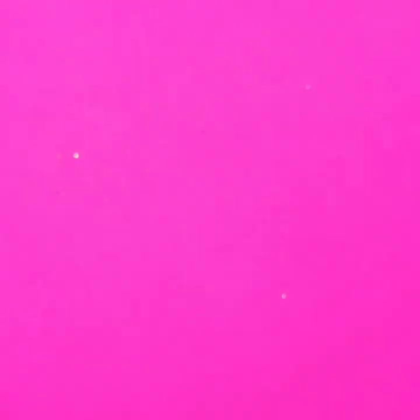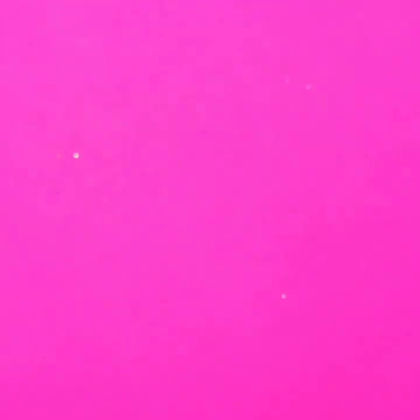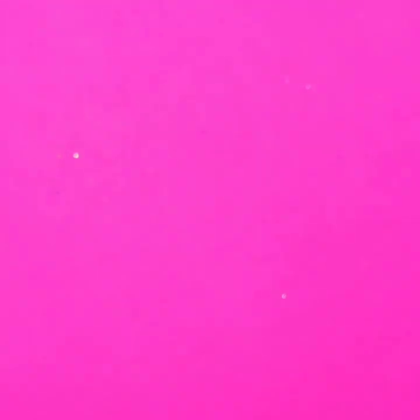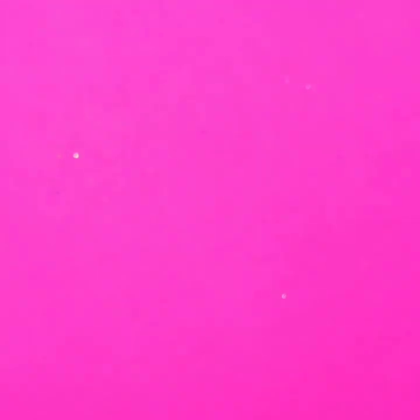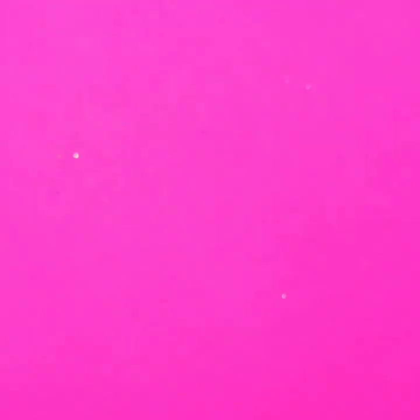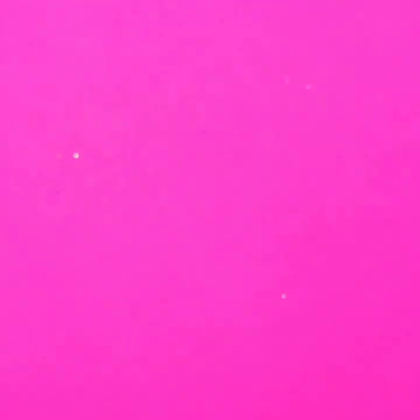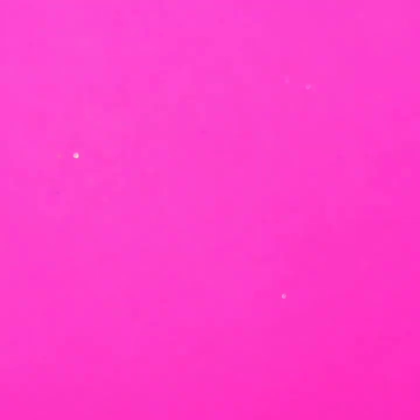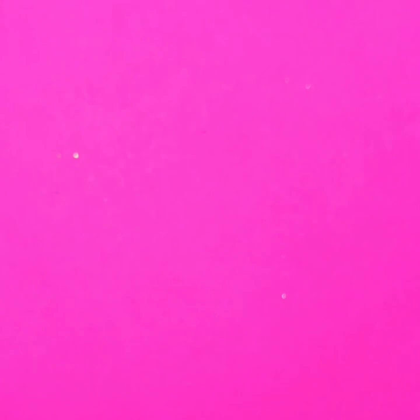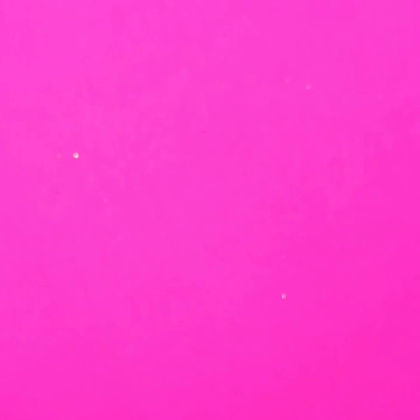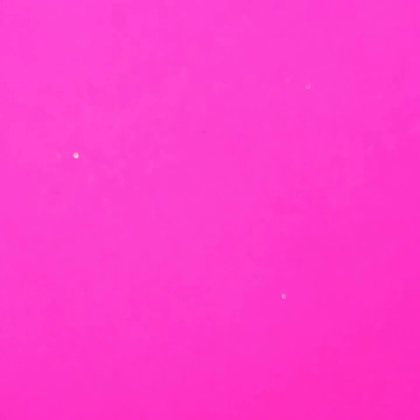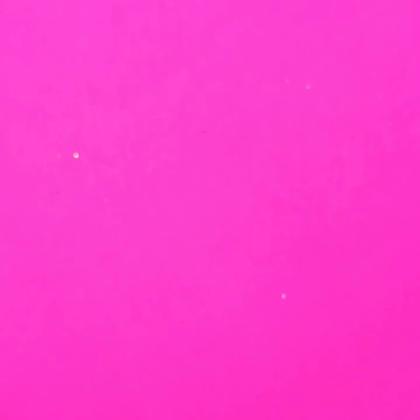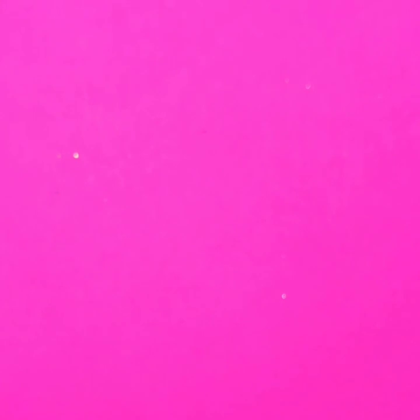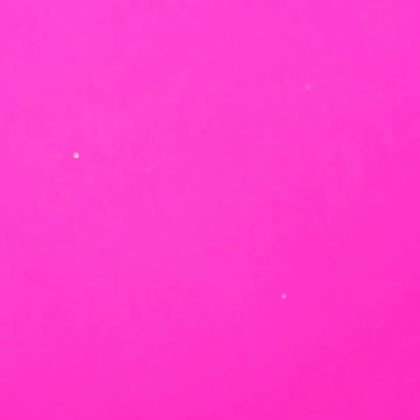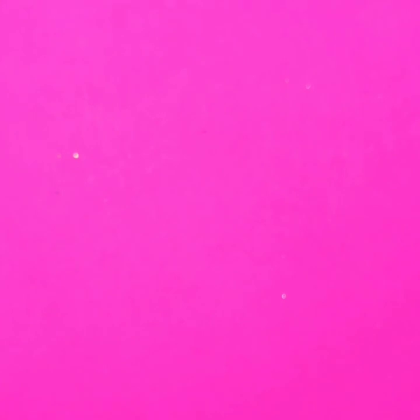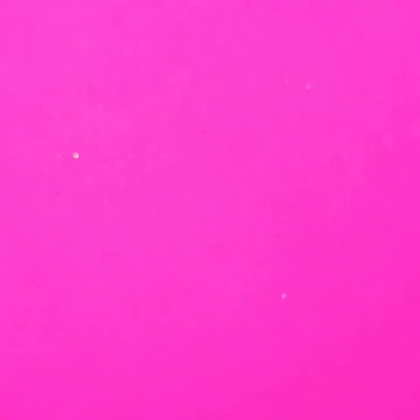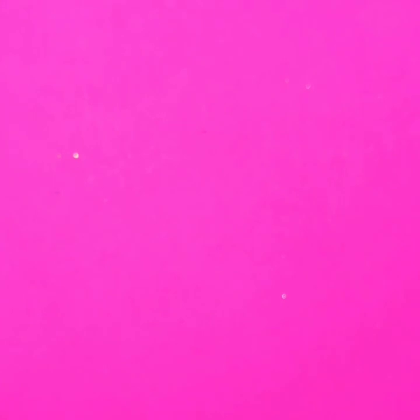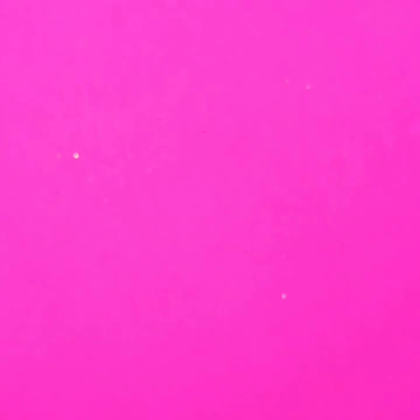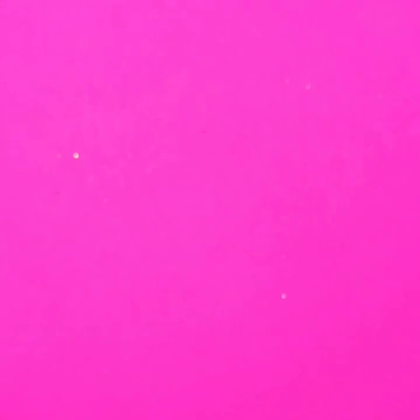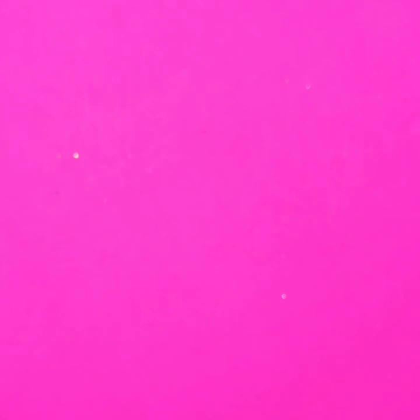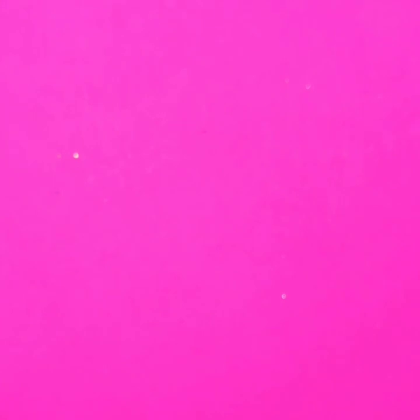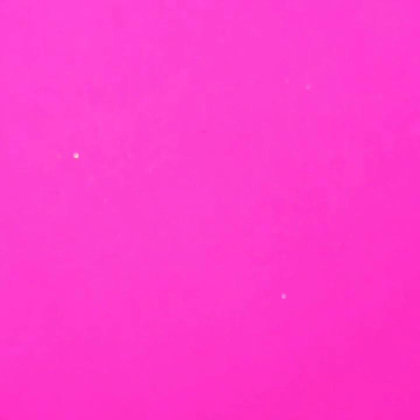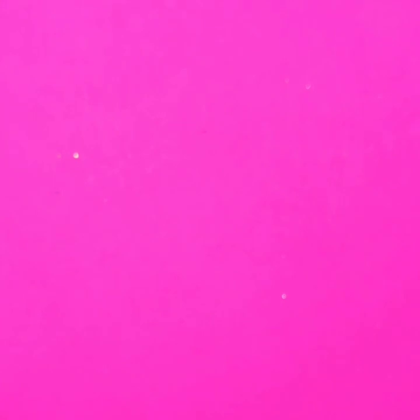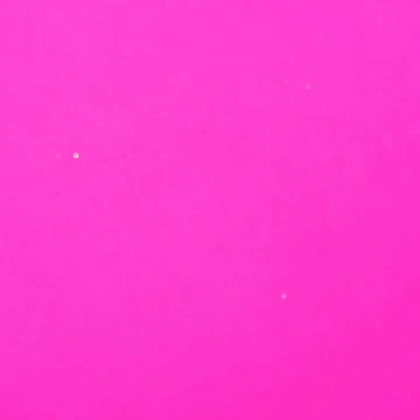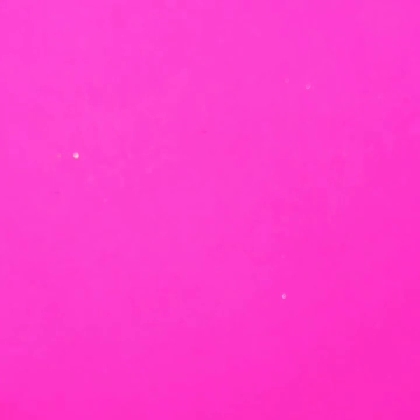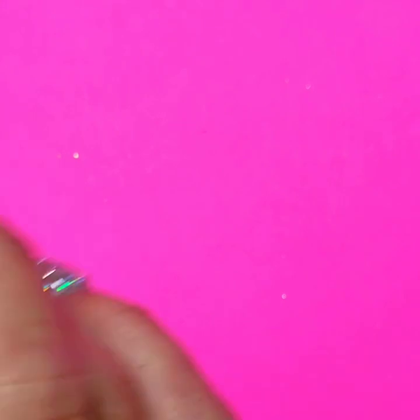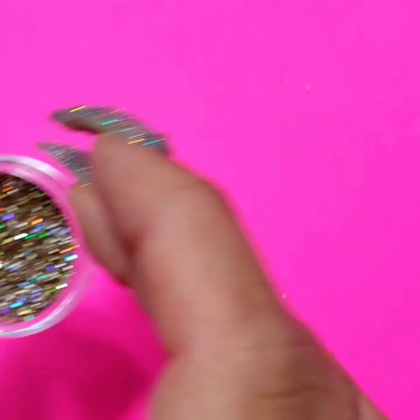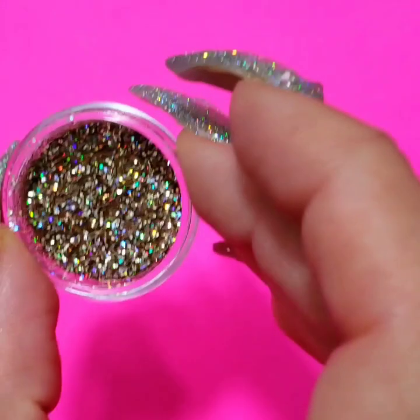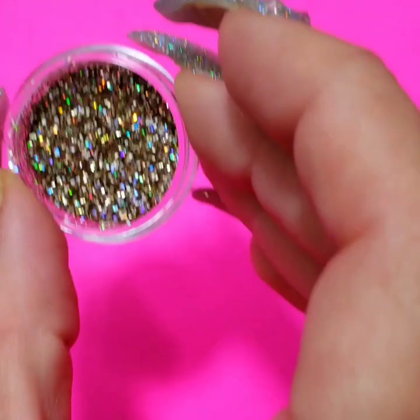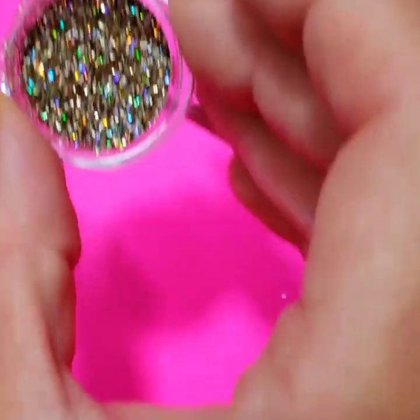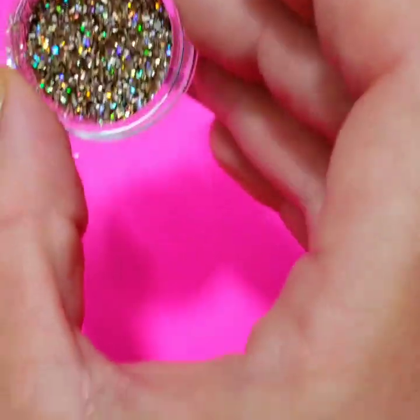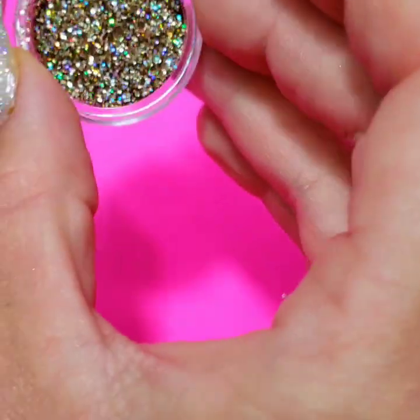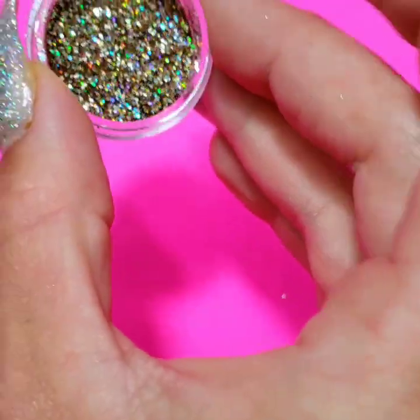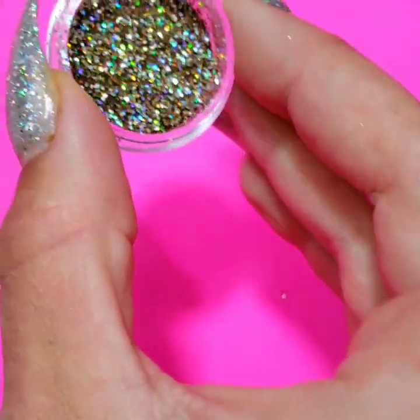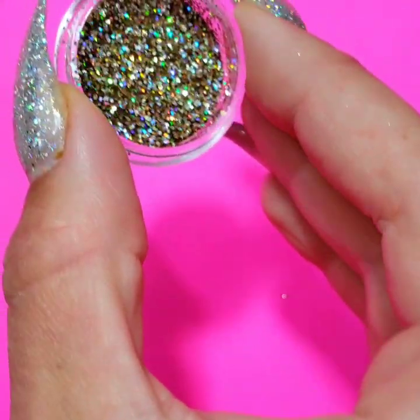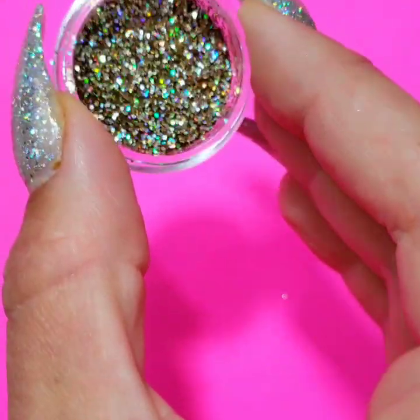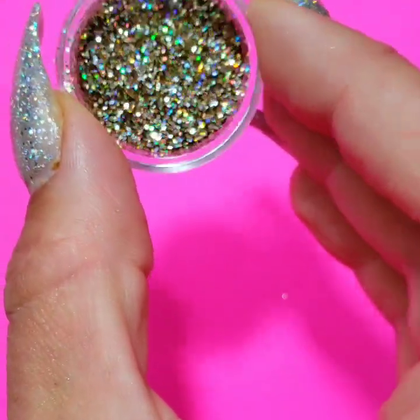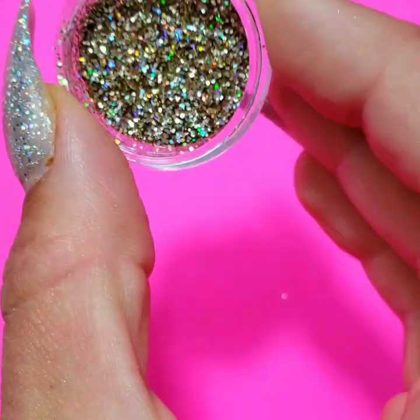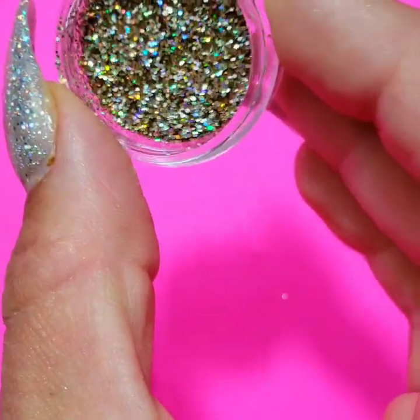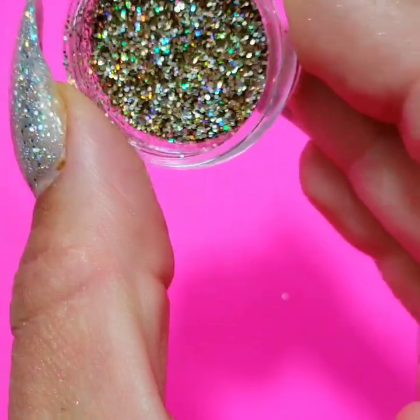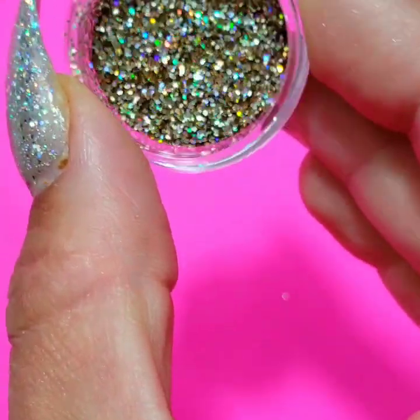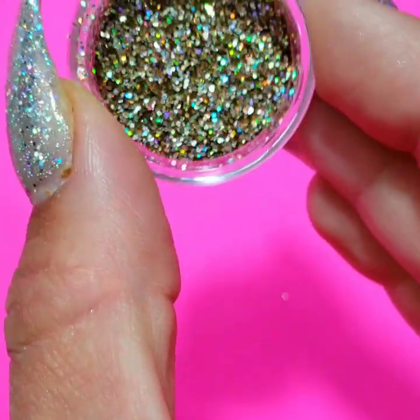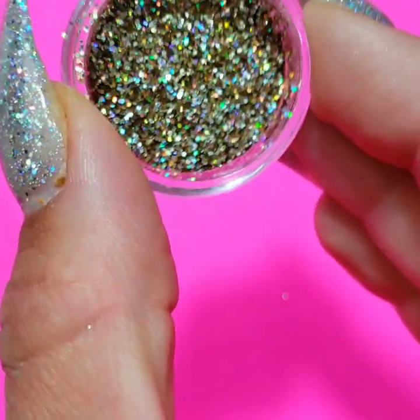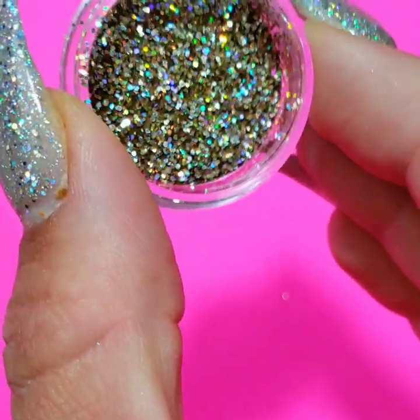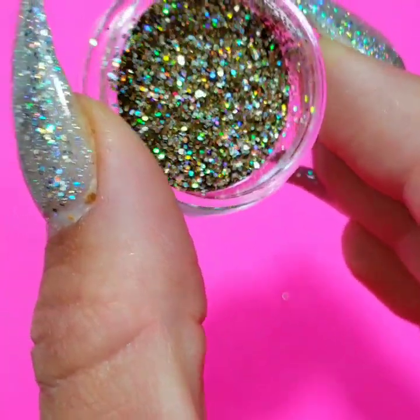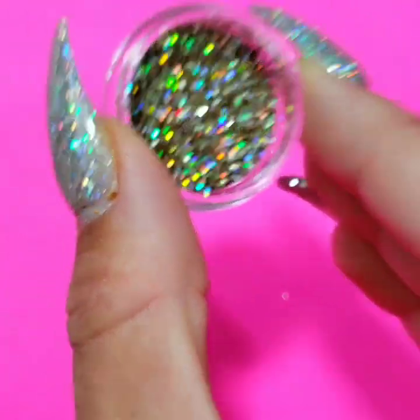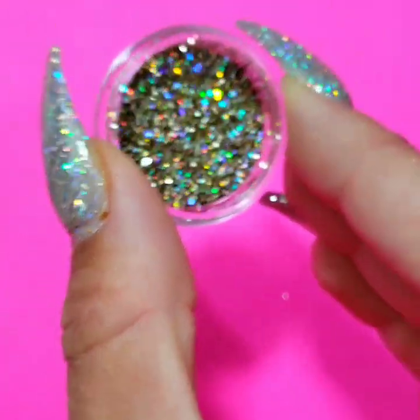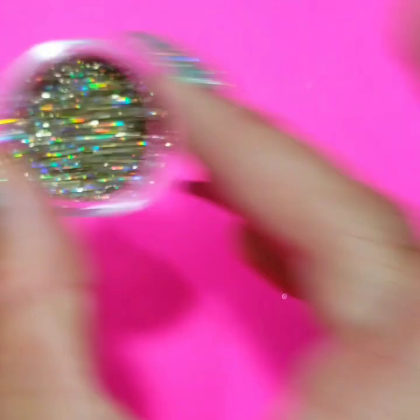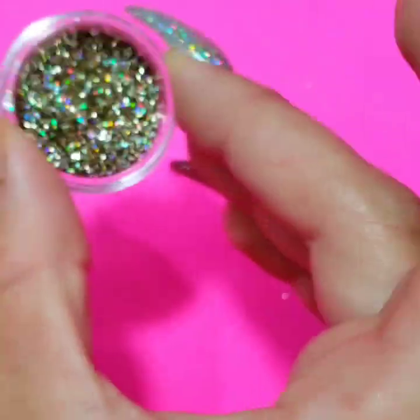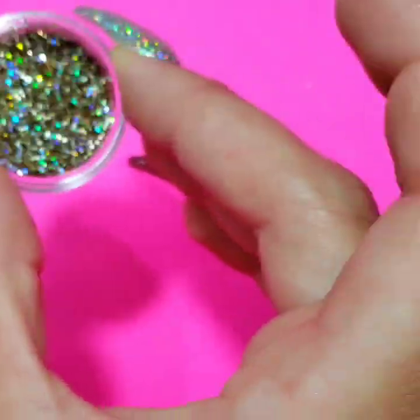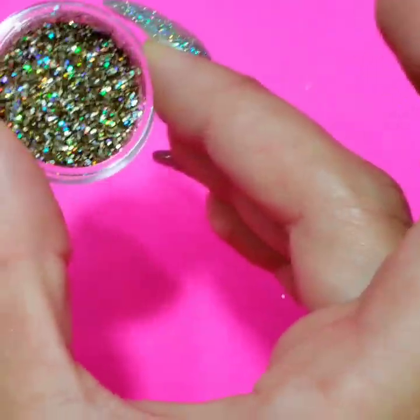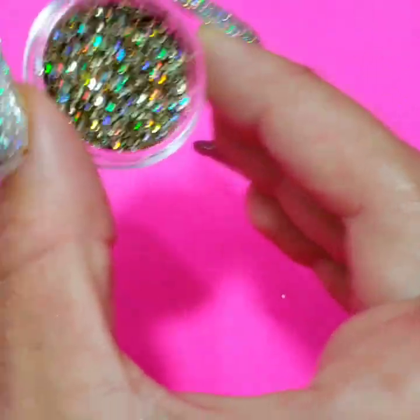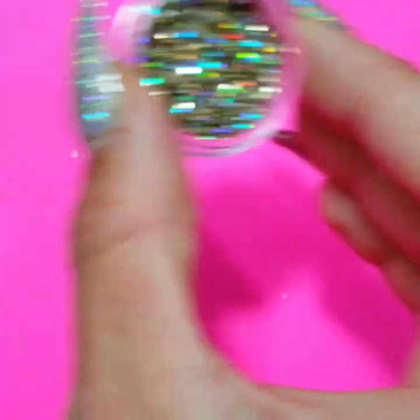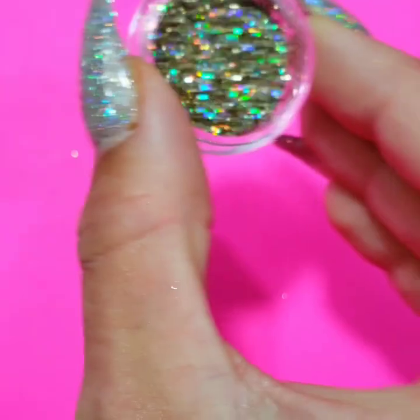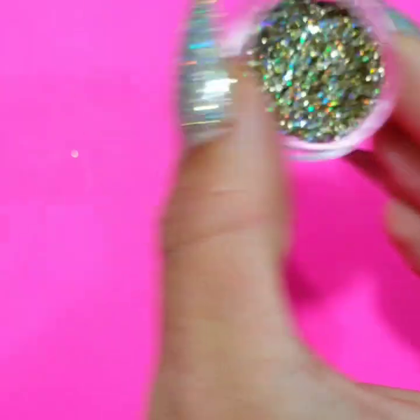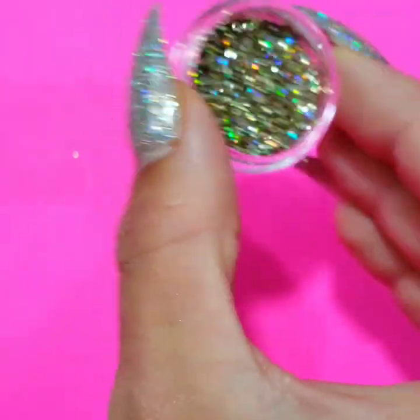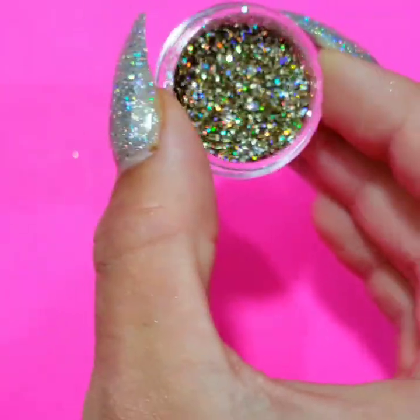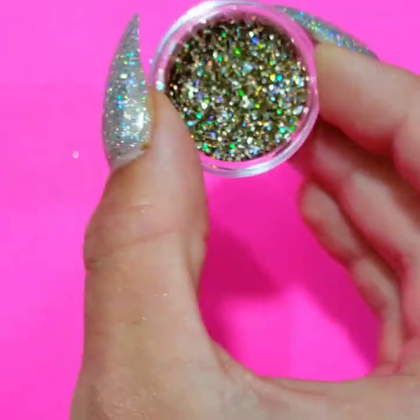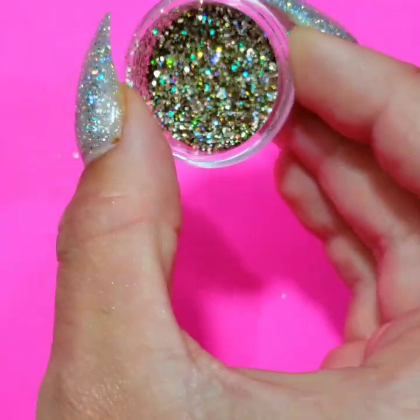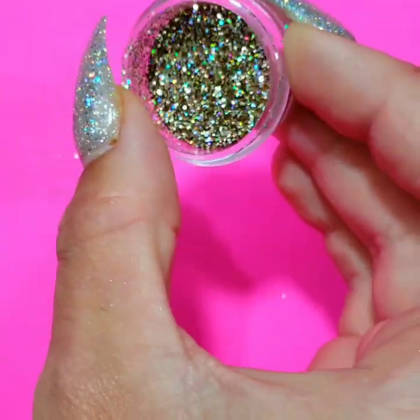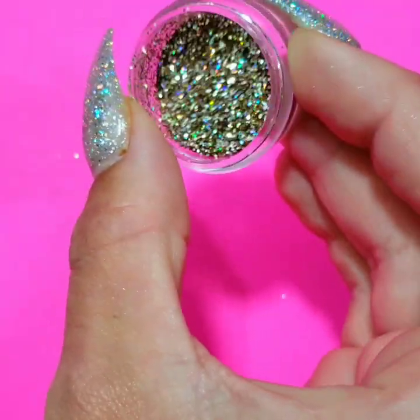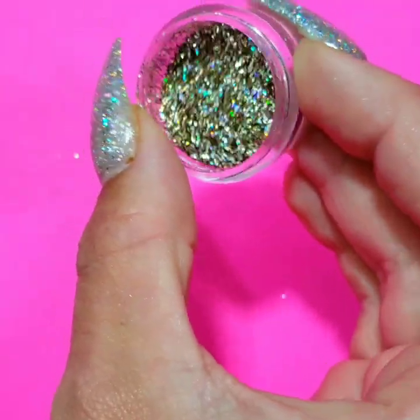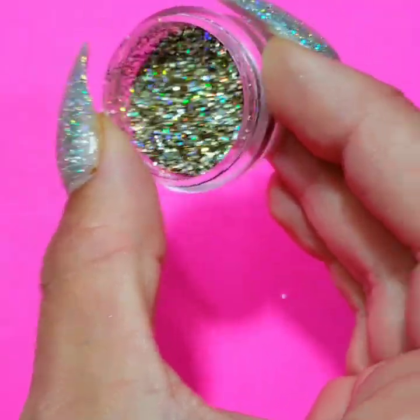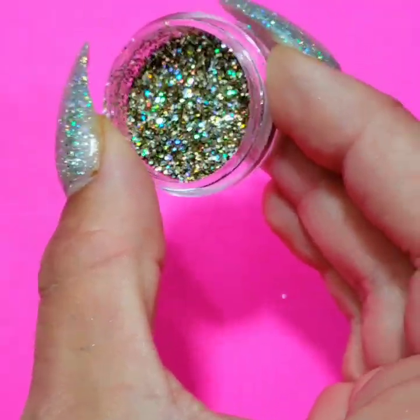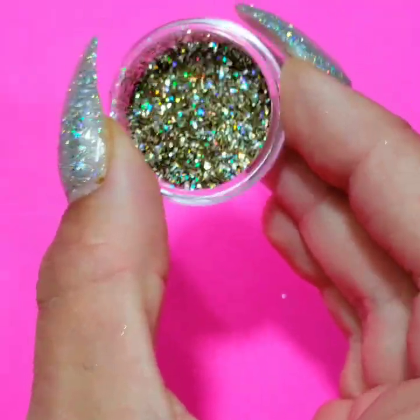So if you have a metallic, it's going to dry down metallic. If you have an HD glitter, it's going to dry down still as an HD glitter.